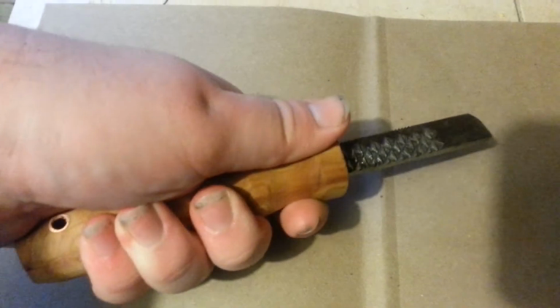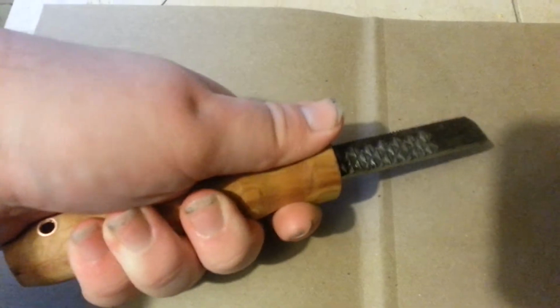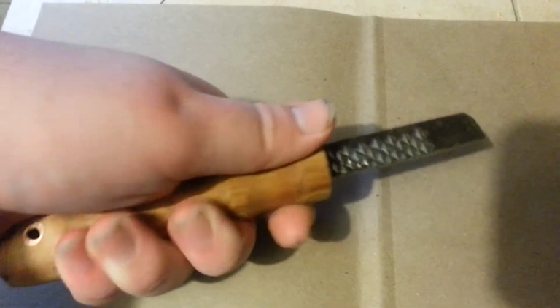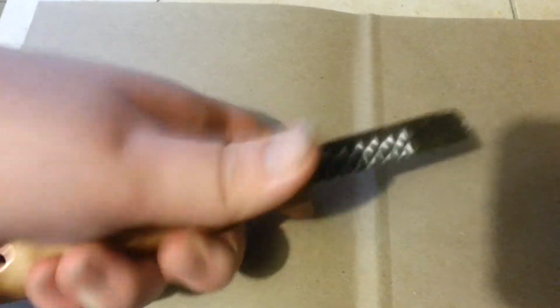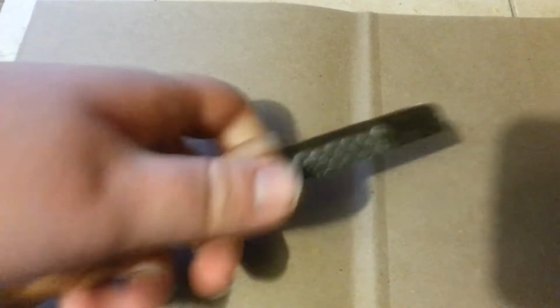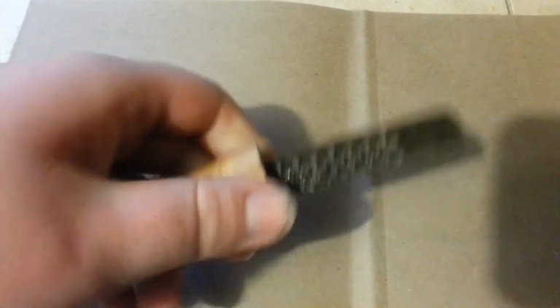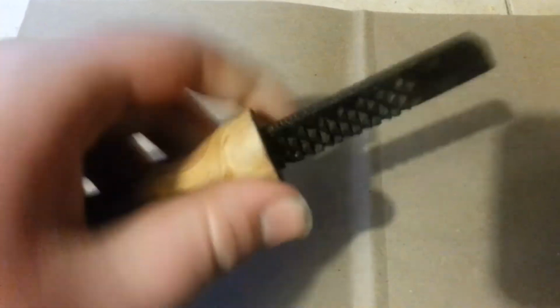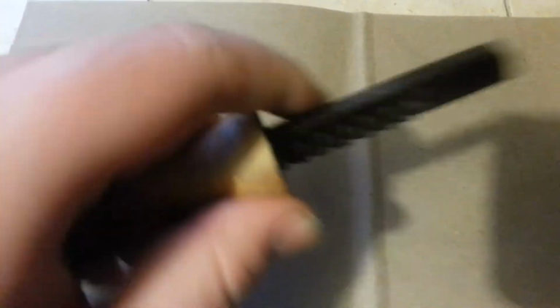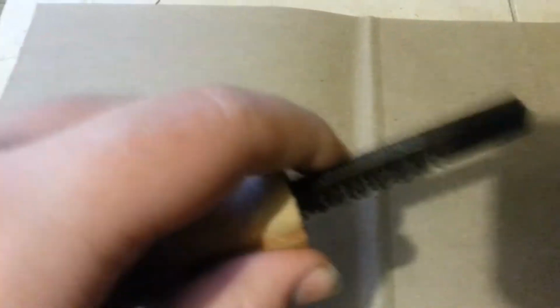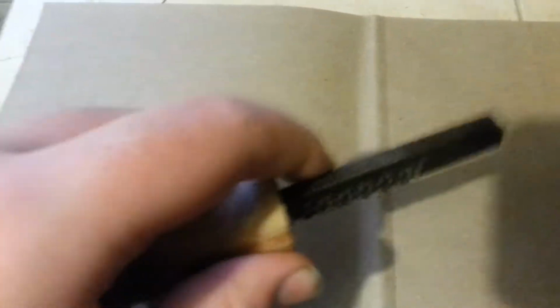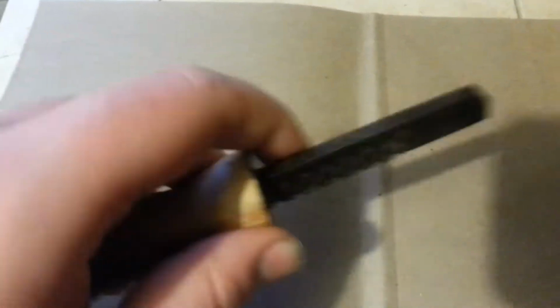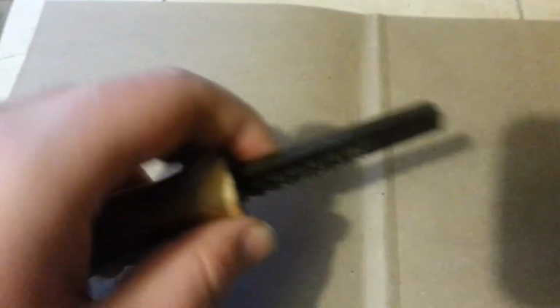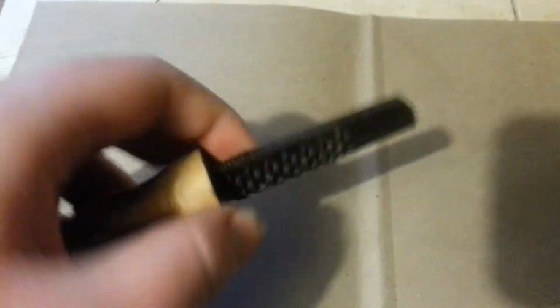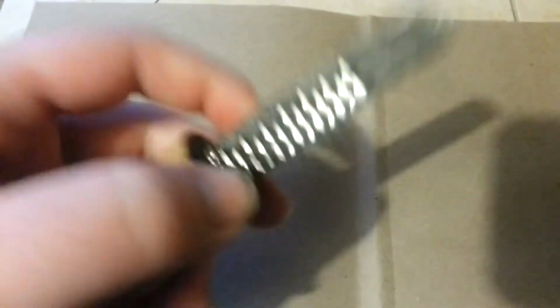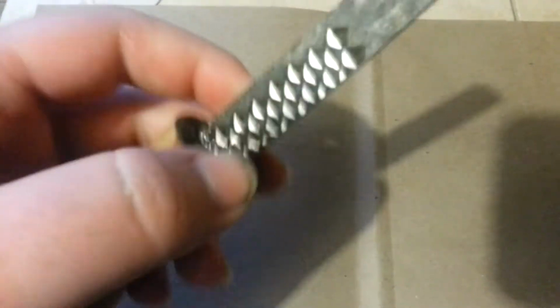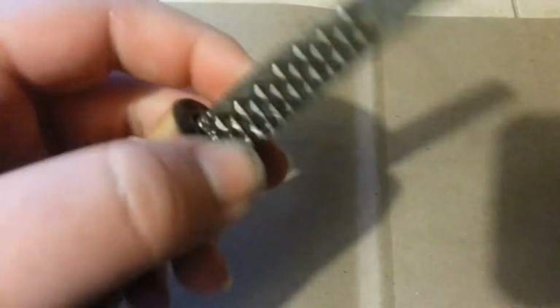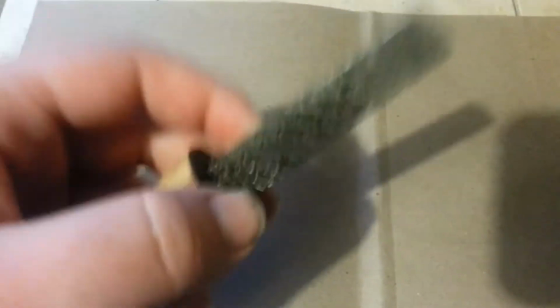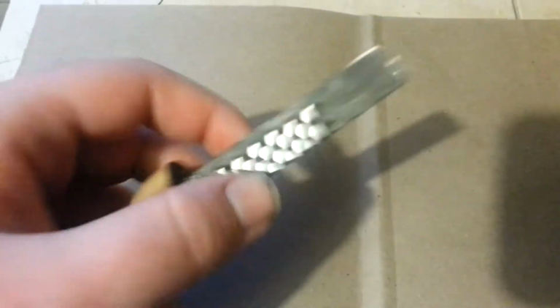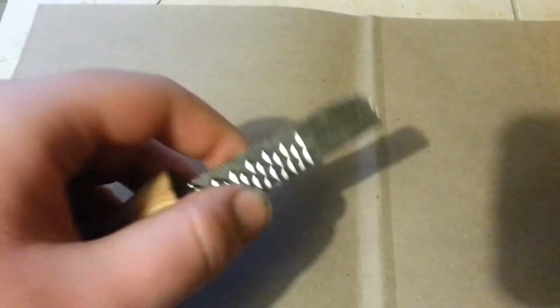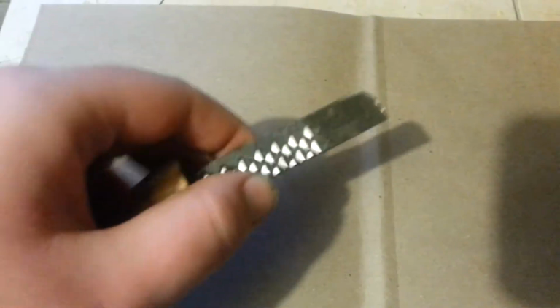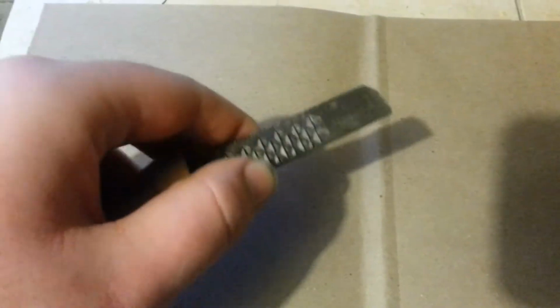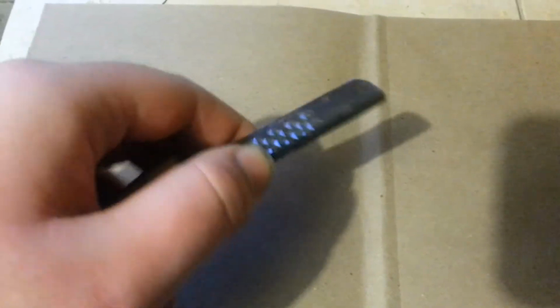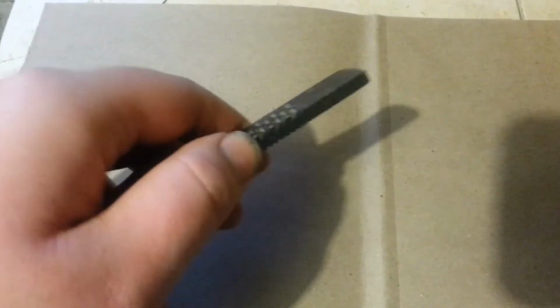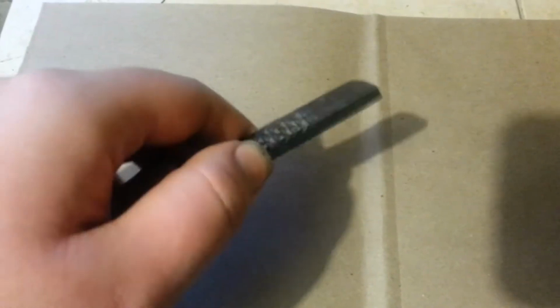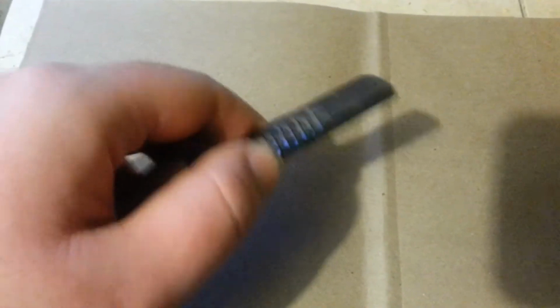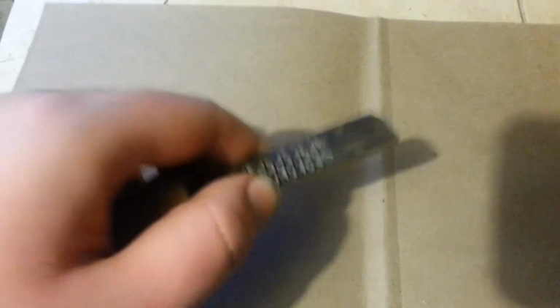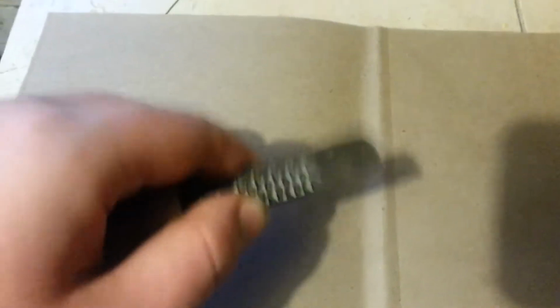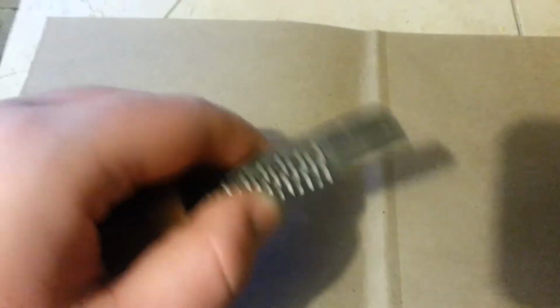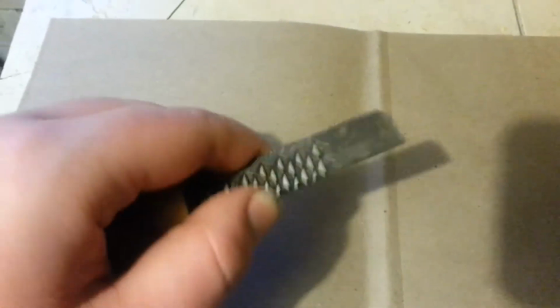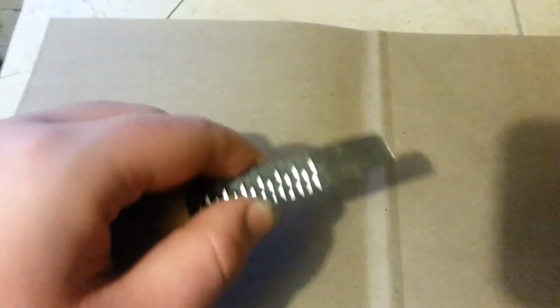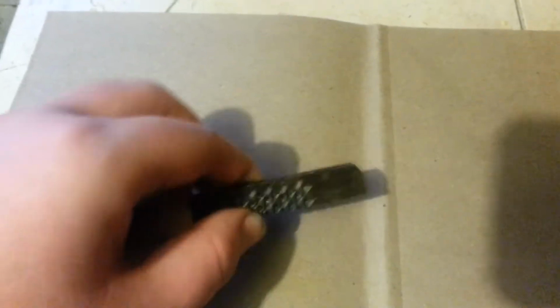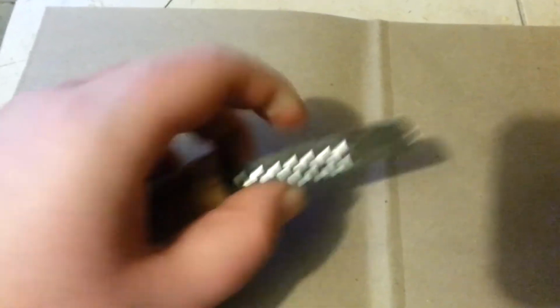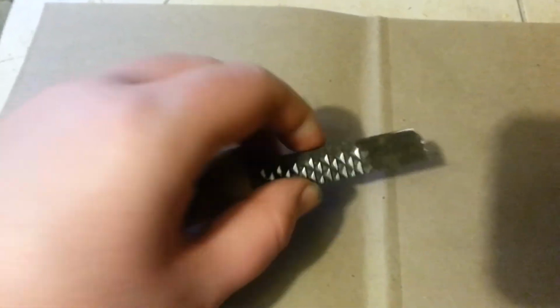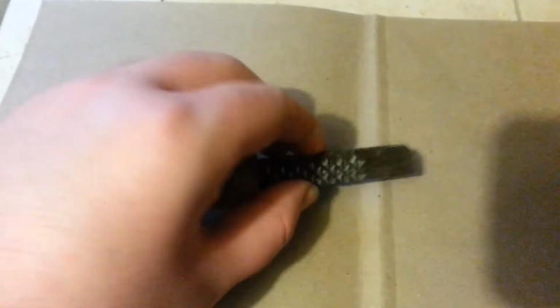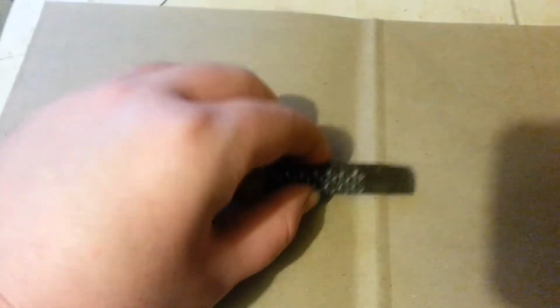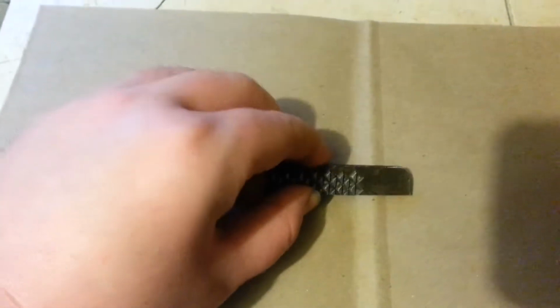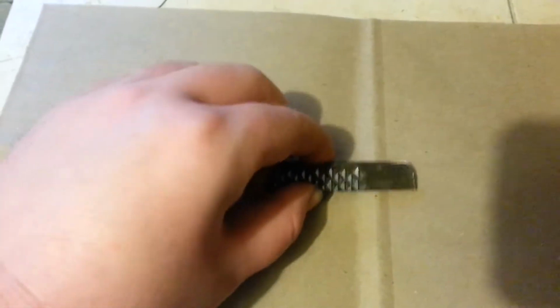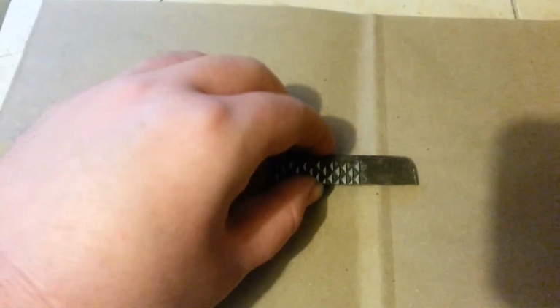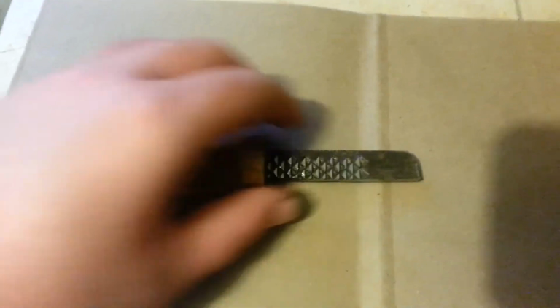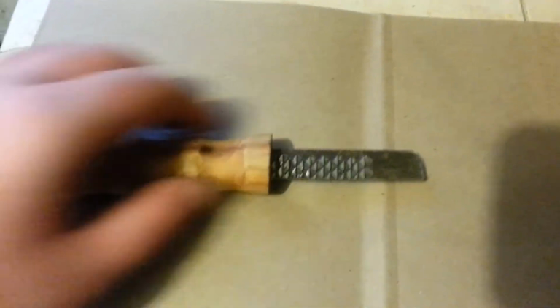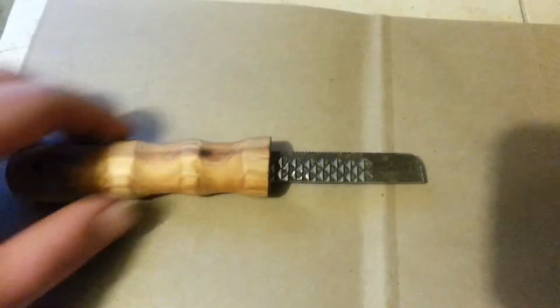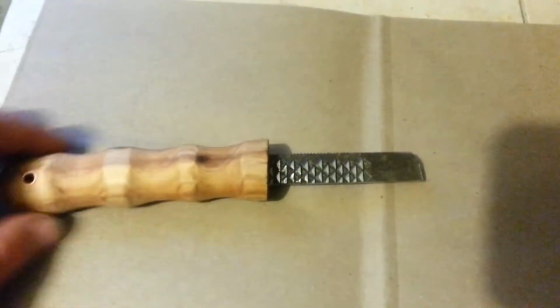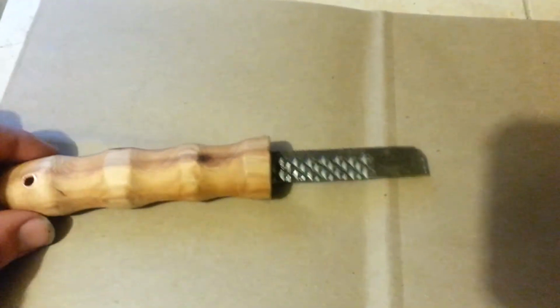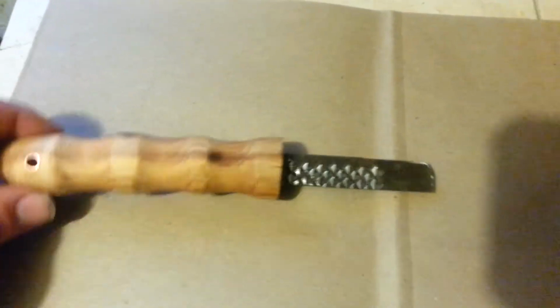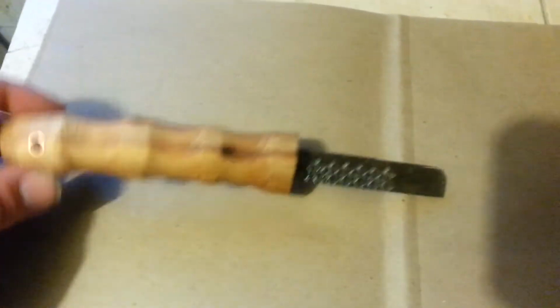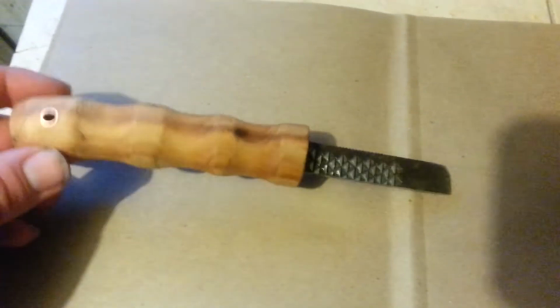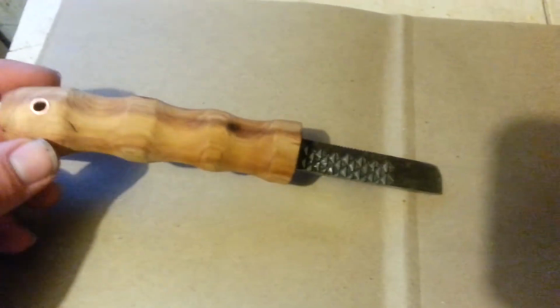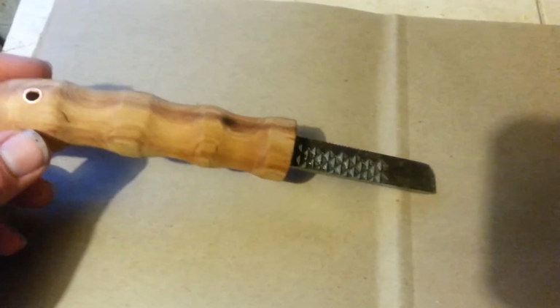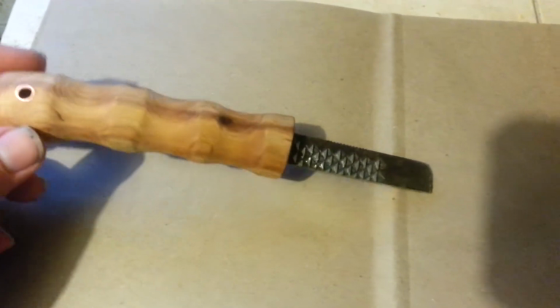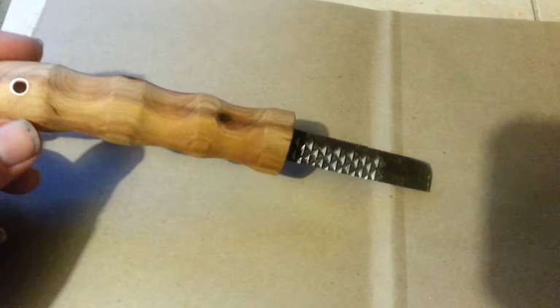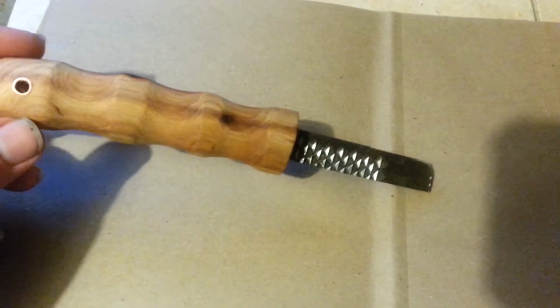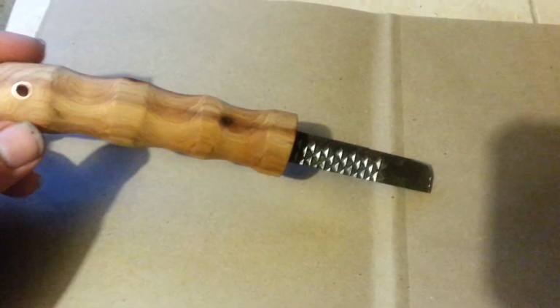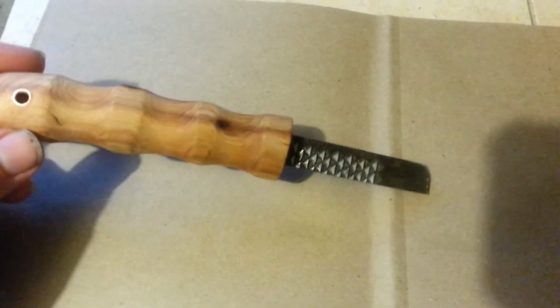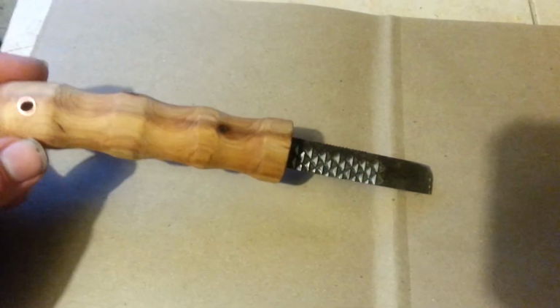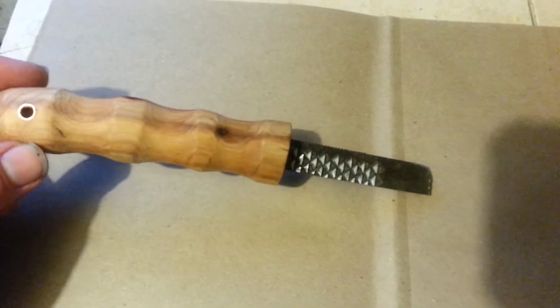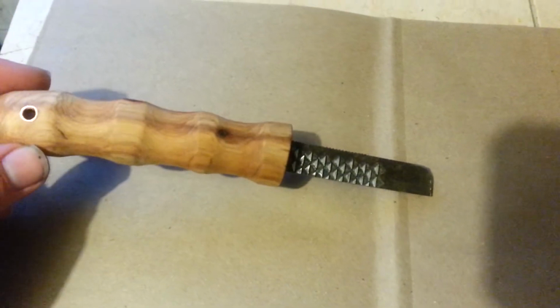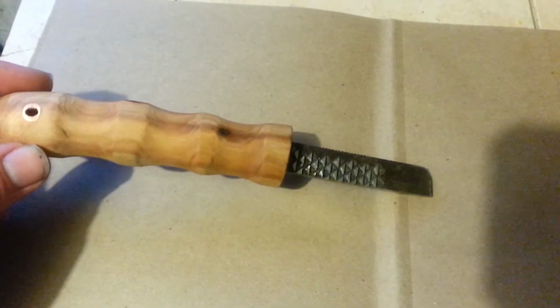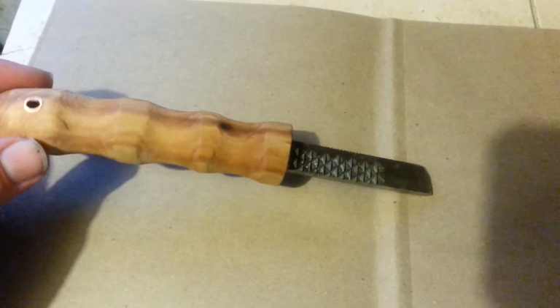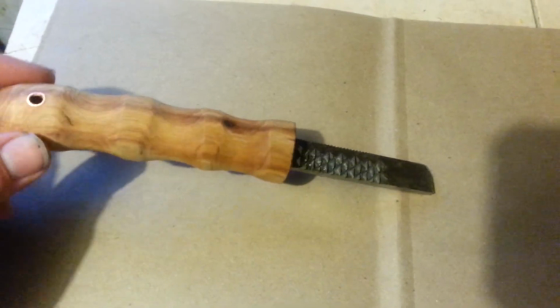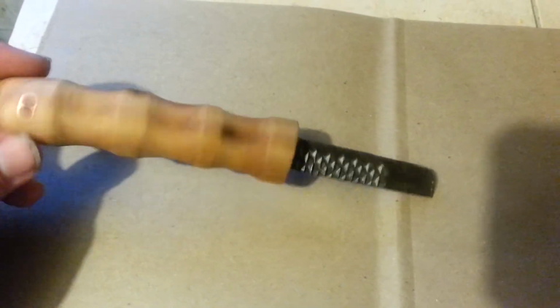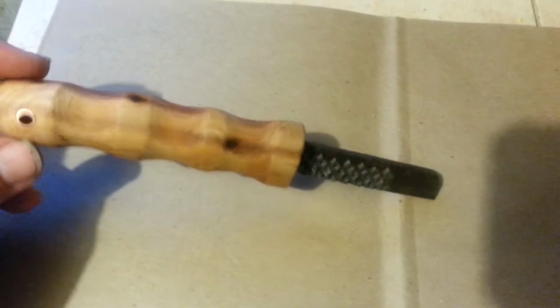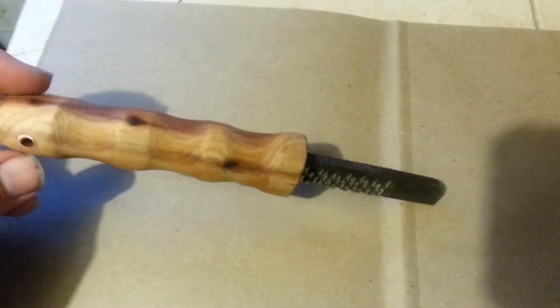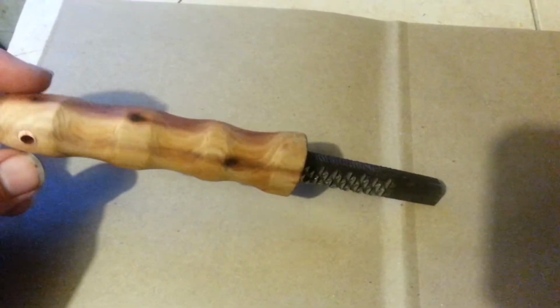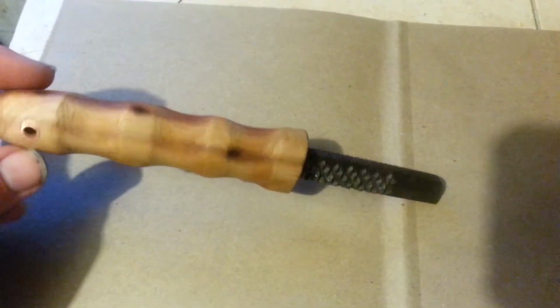This thing works awesome, throws awesome sparks and will work with flint too. That's a flint striker.